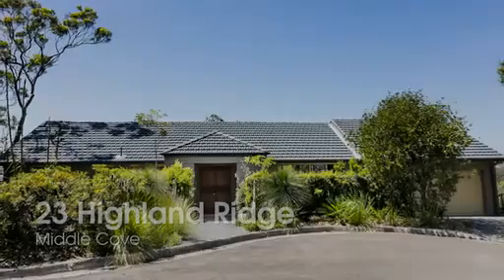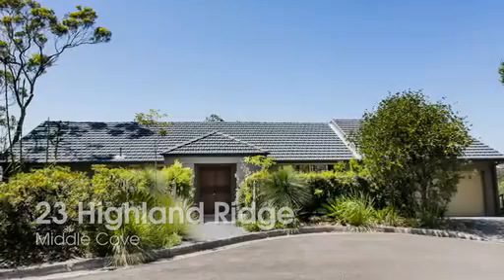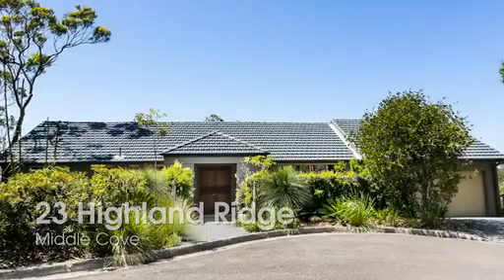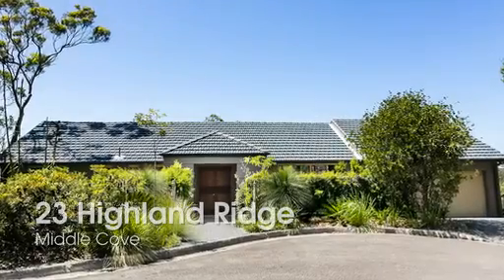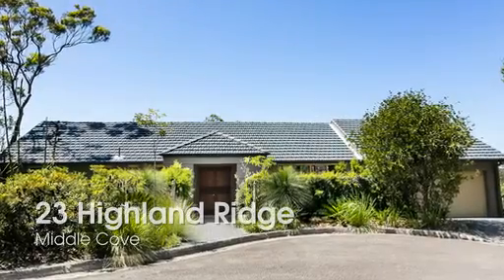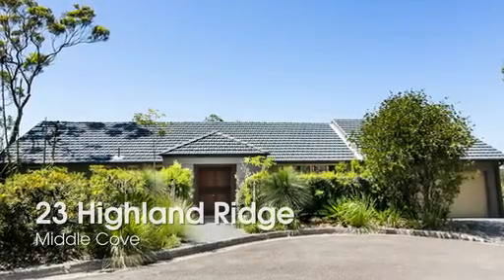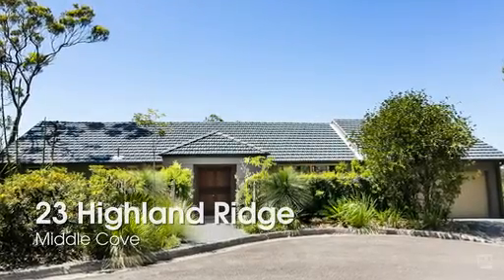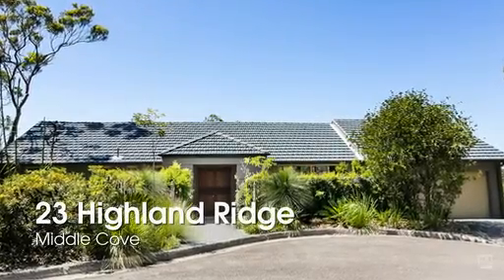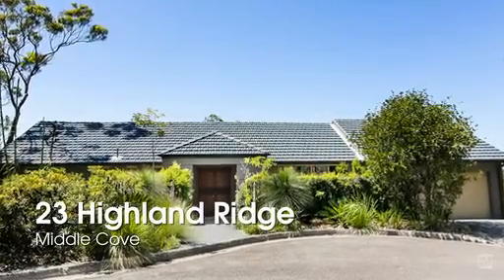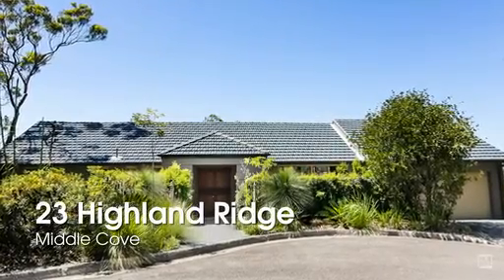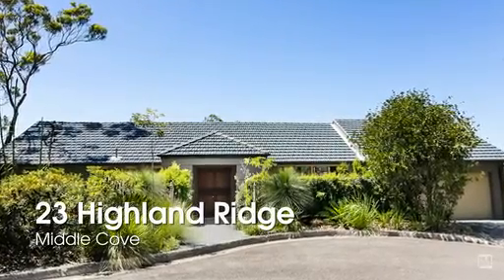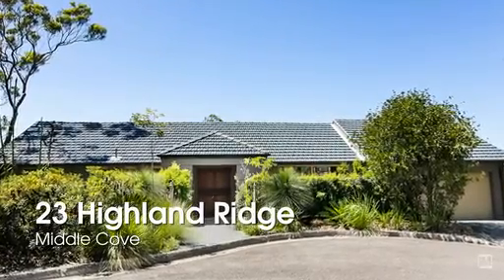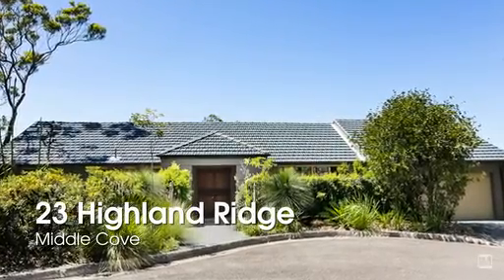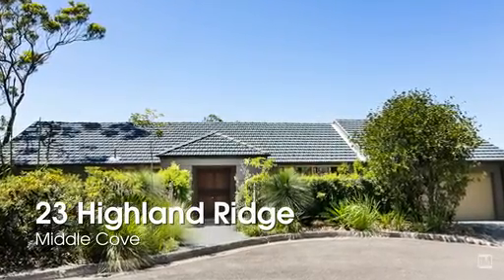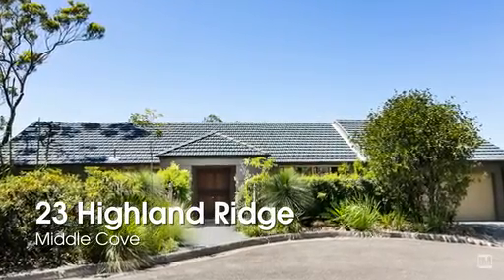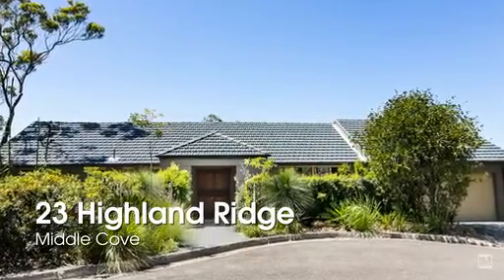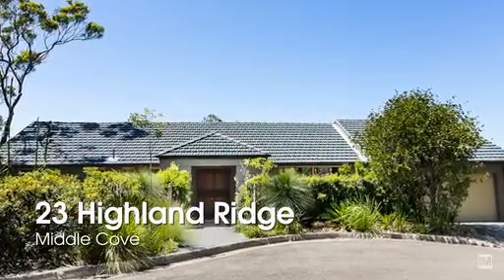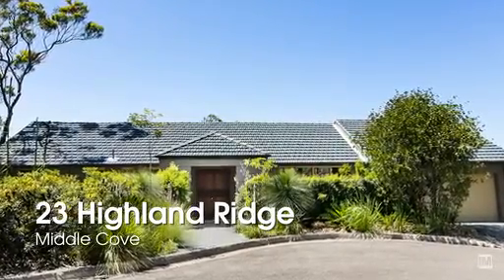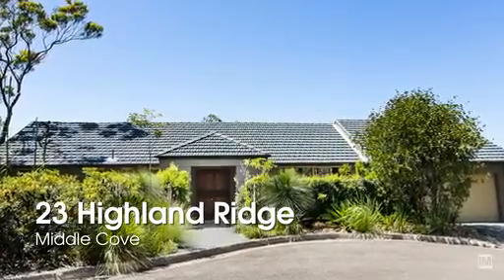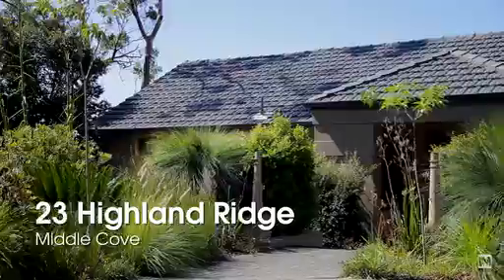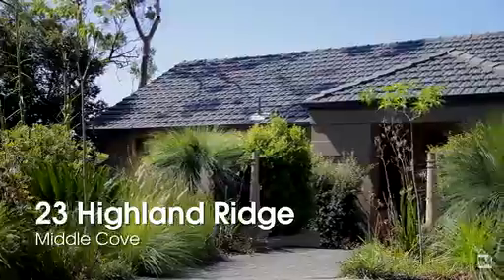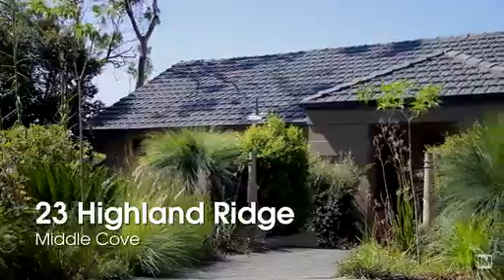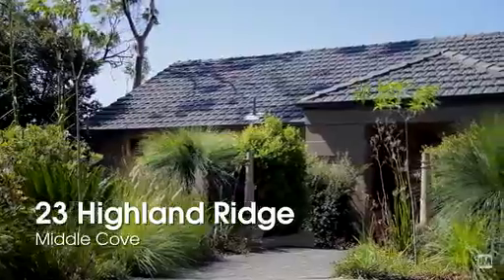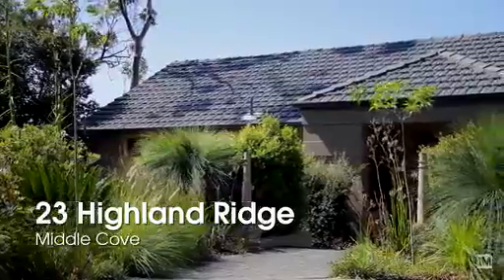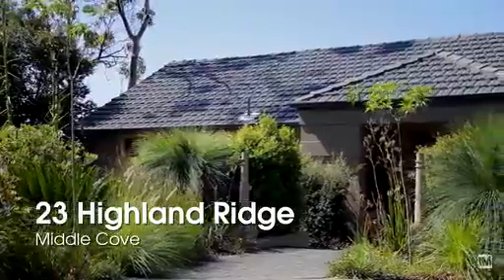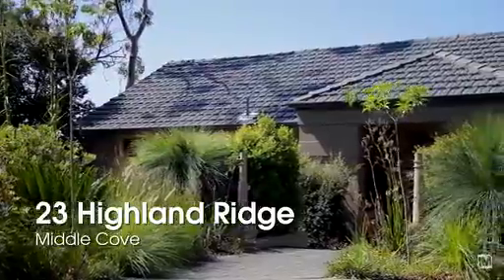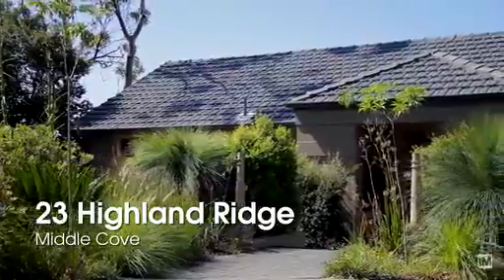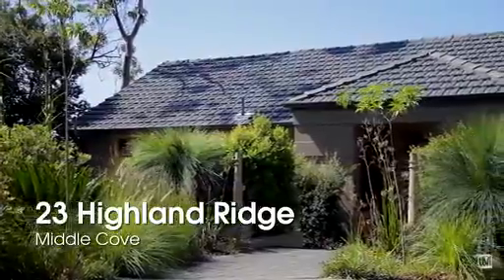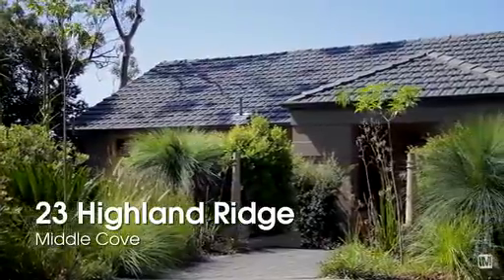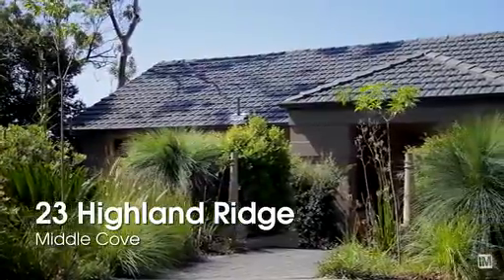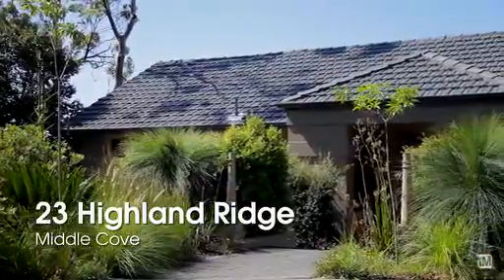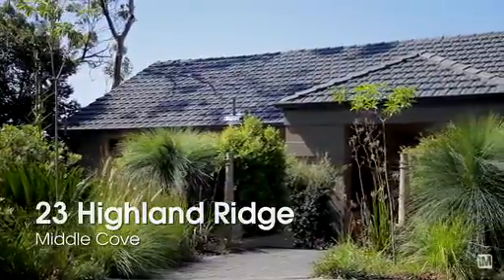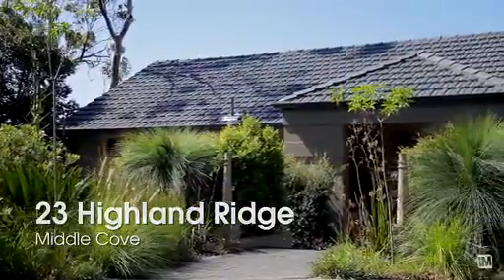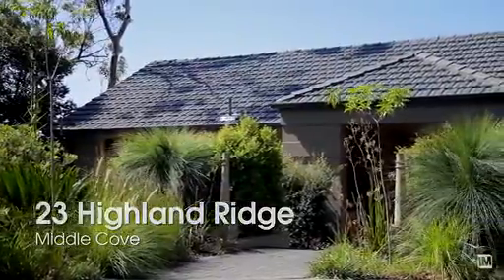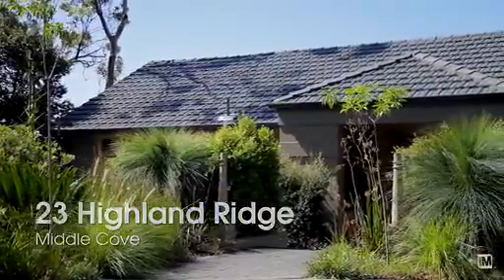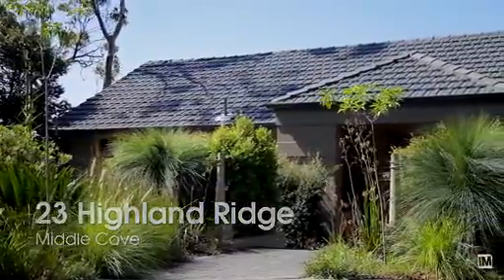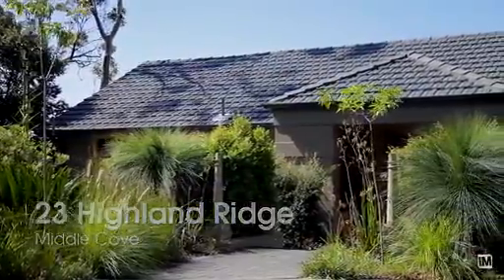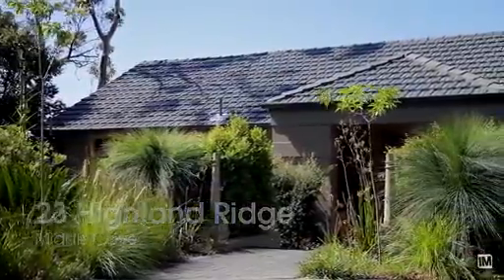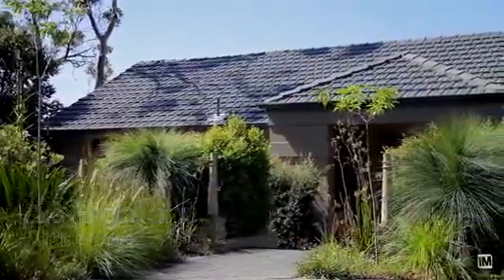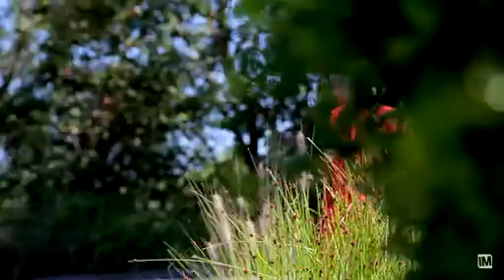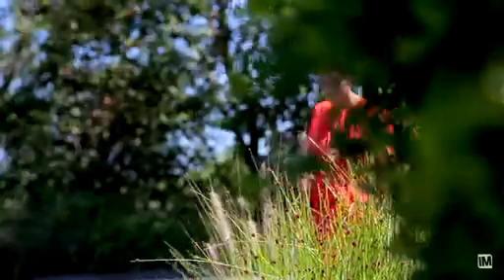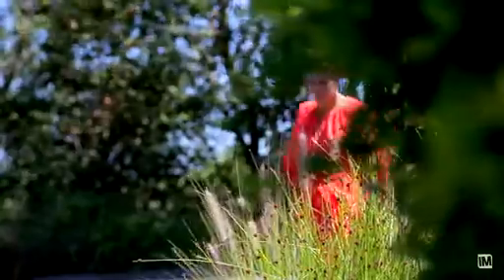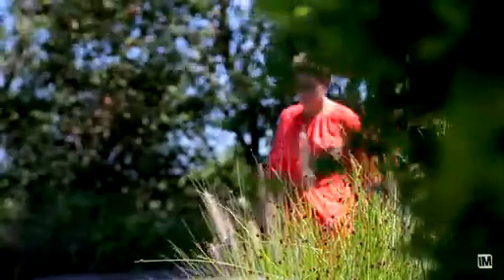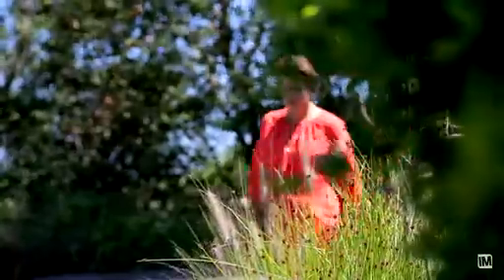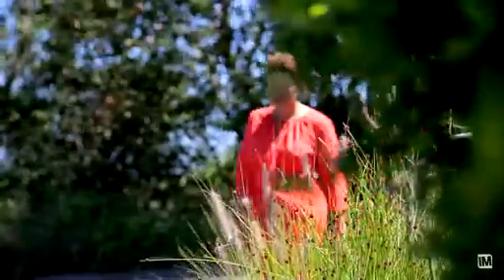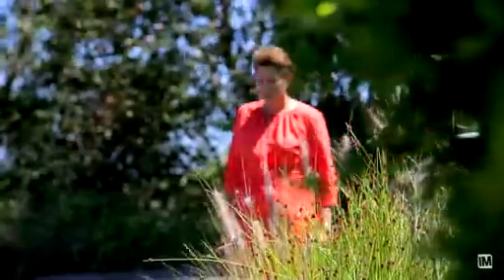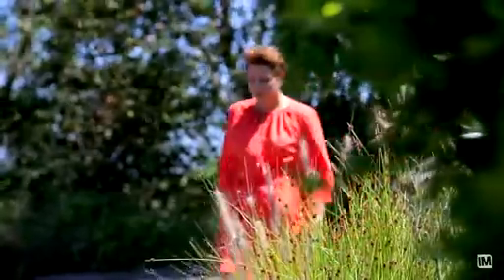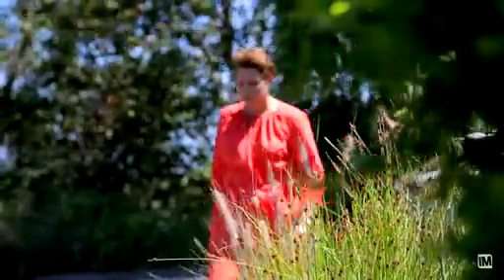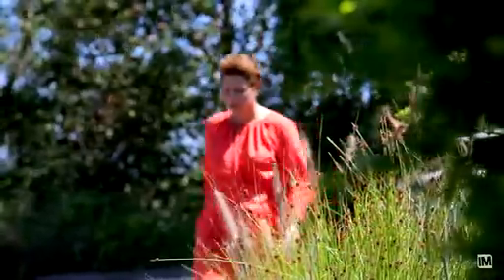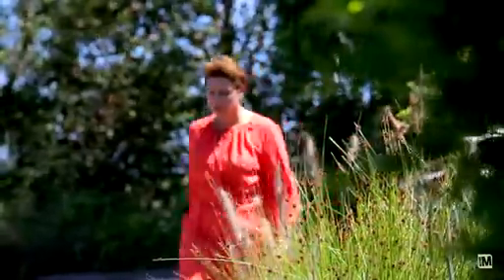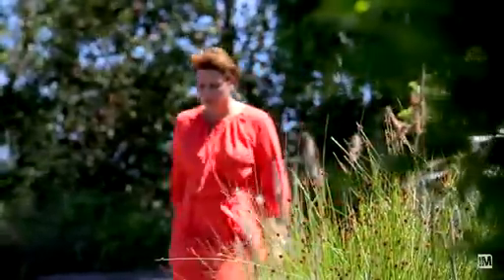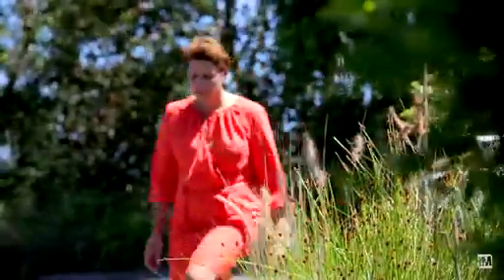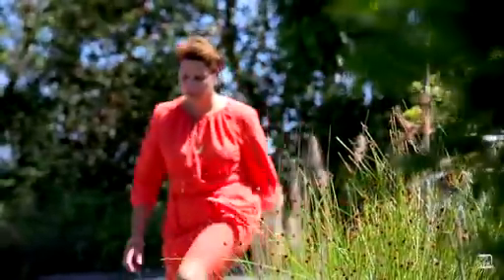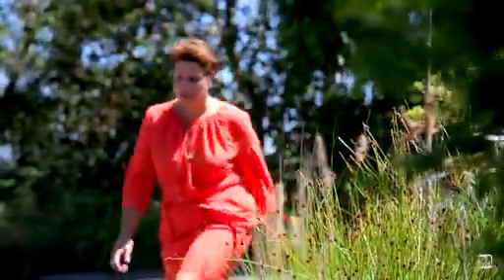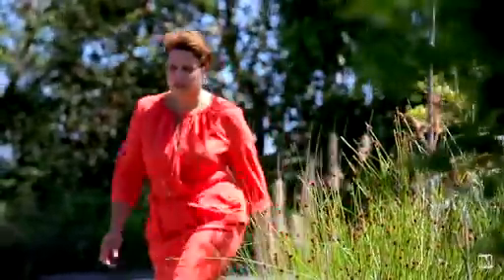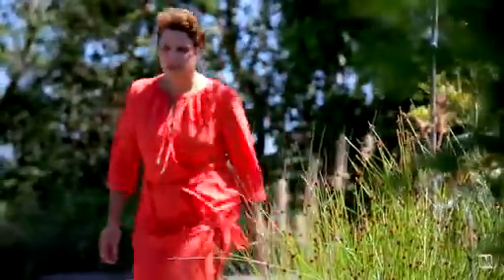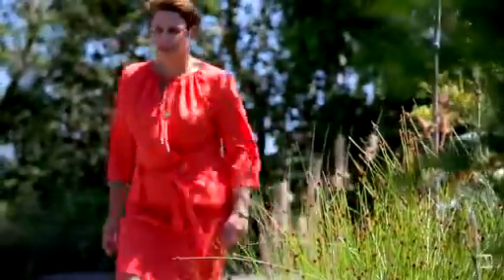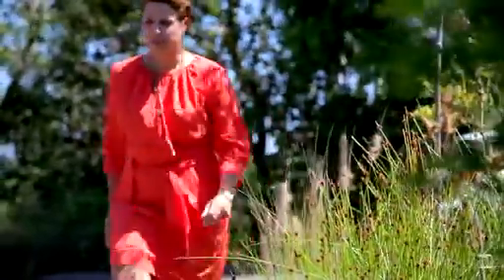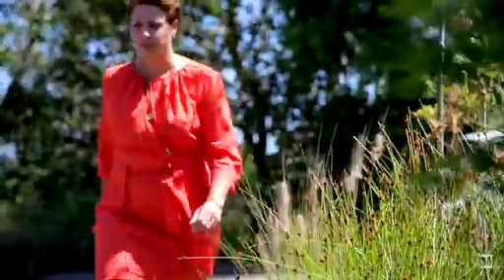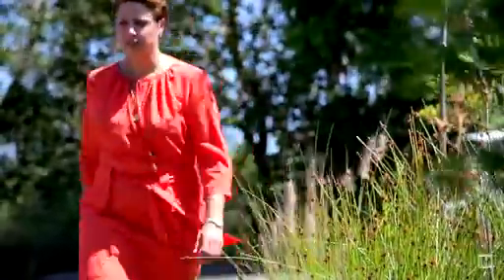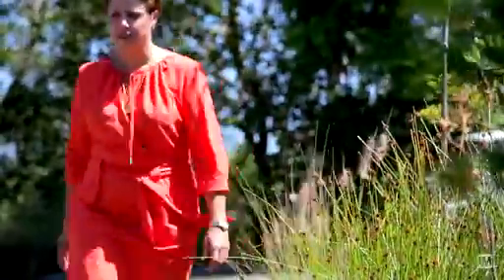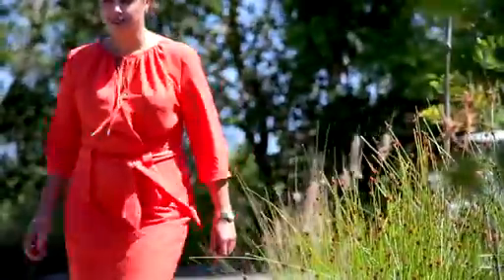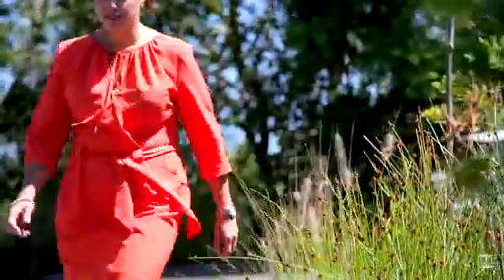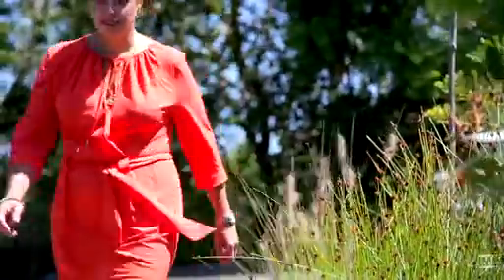This is one of Middle Cove's finest properties. It offers level access and expansive uninterrupted bush, water, and valley views.